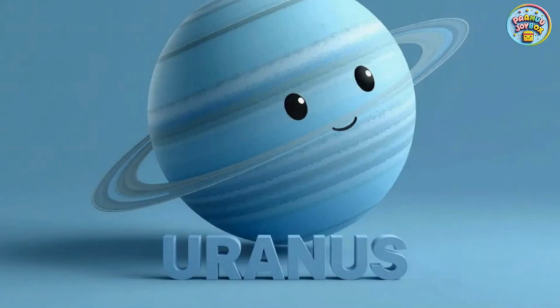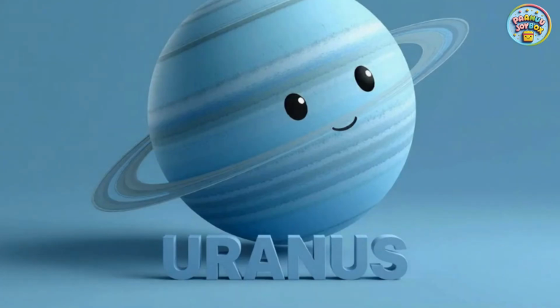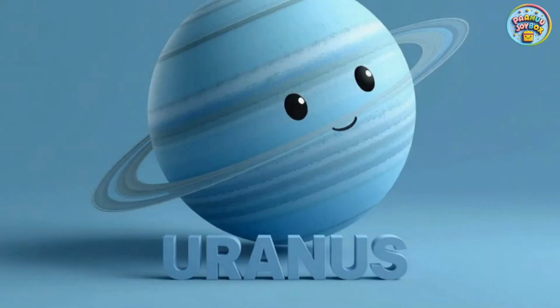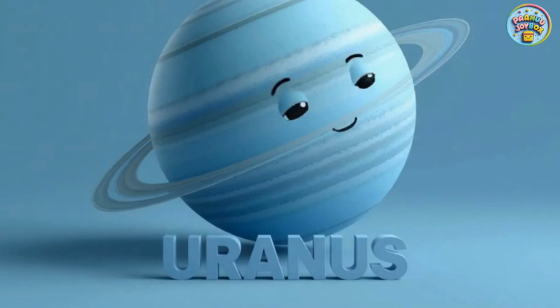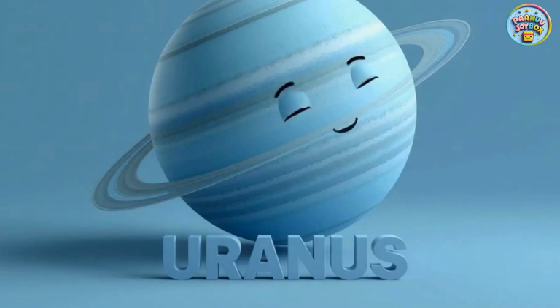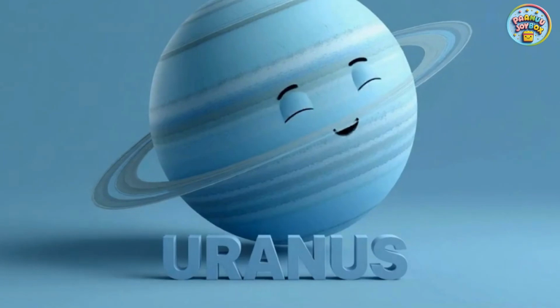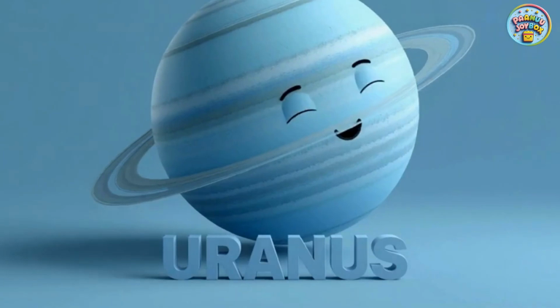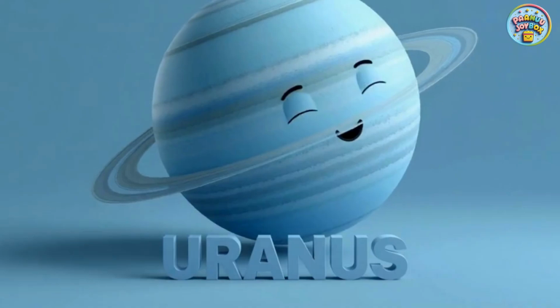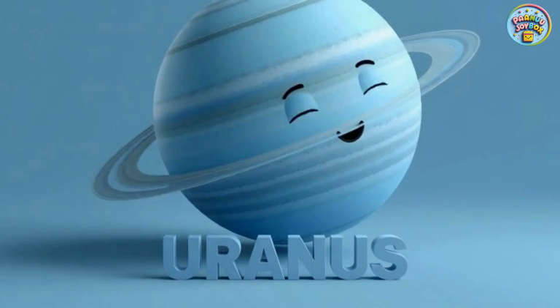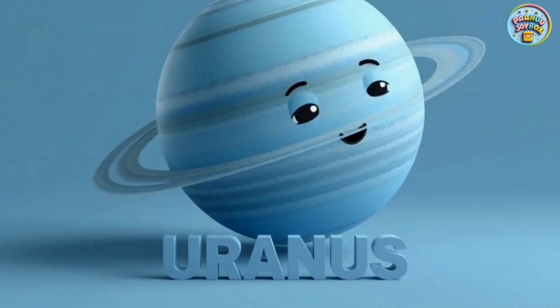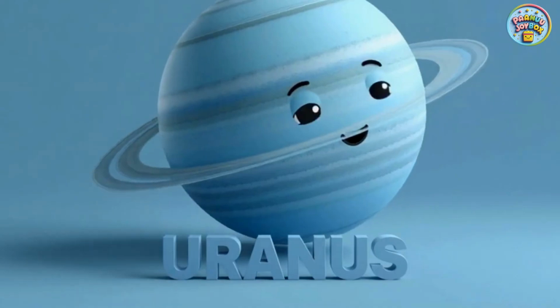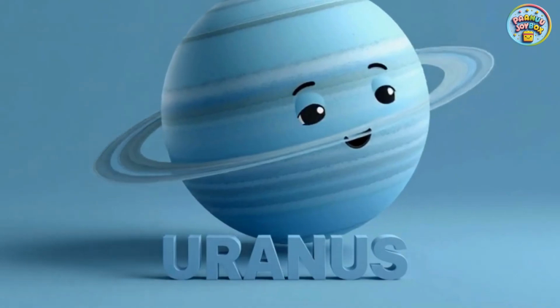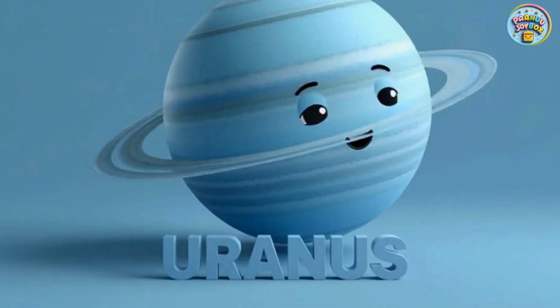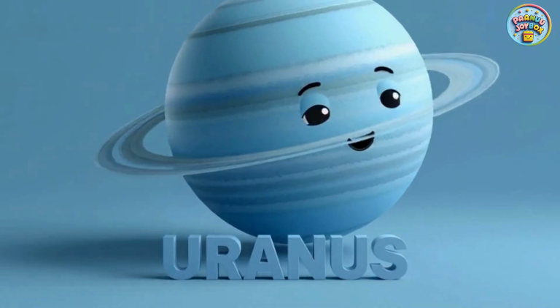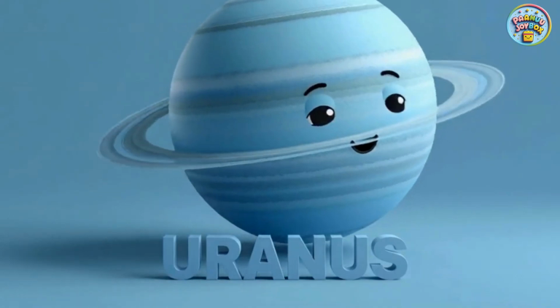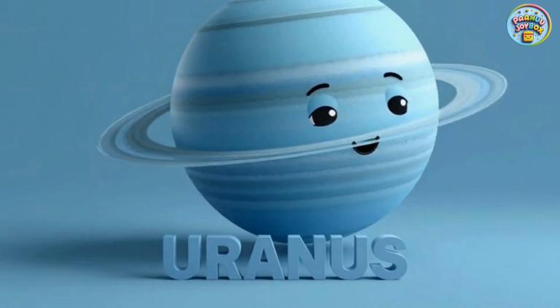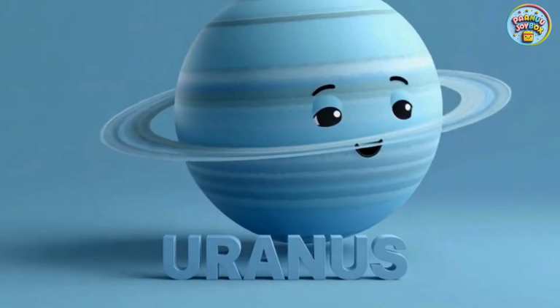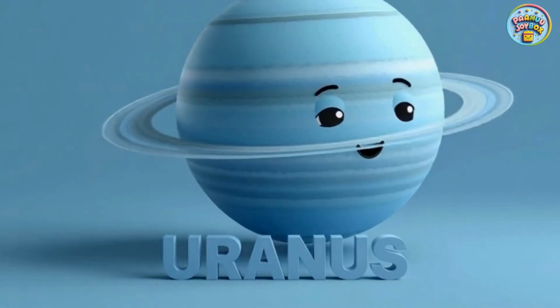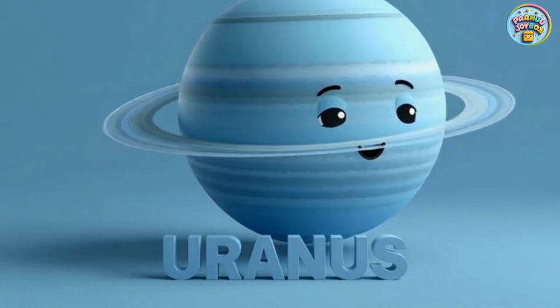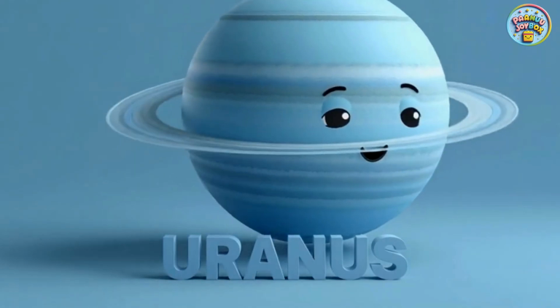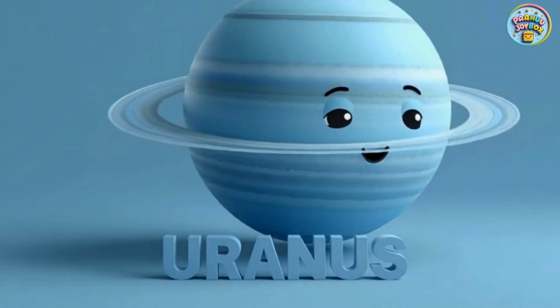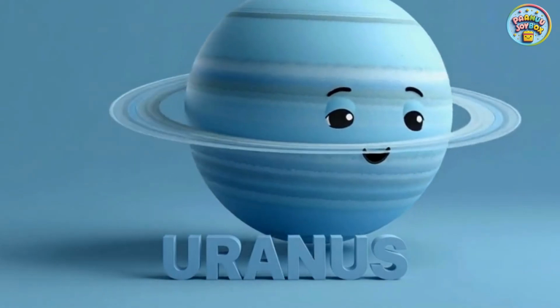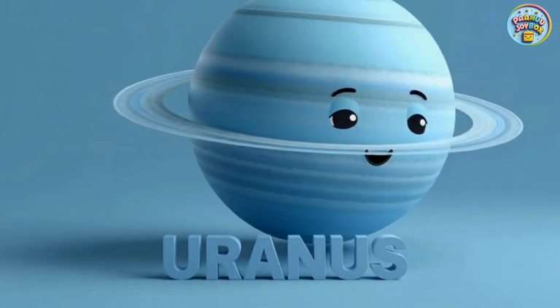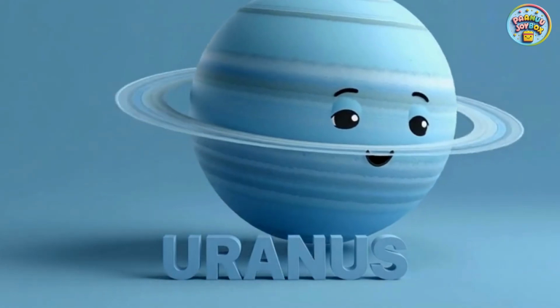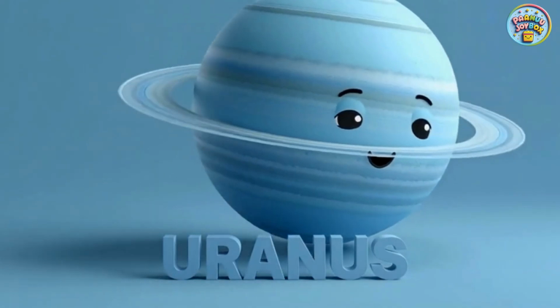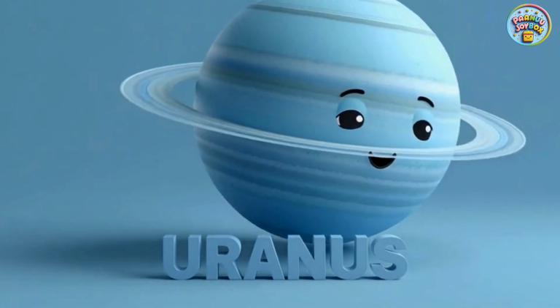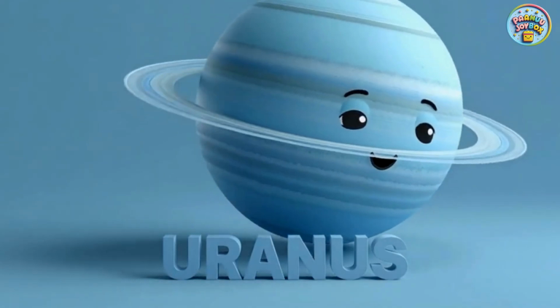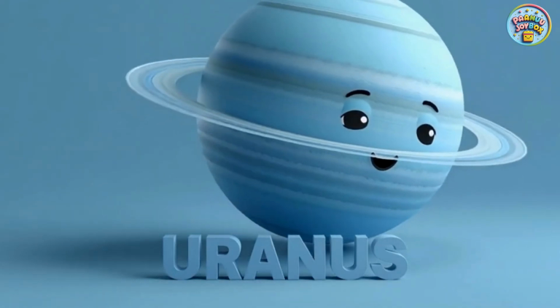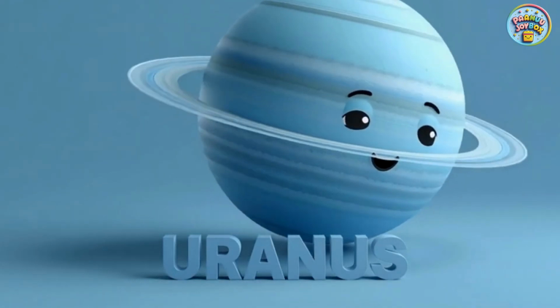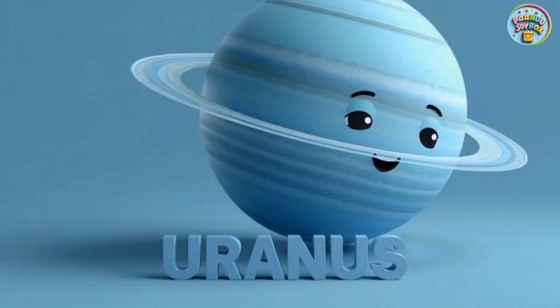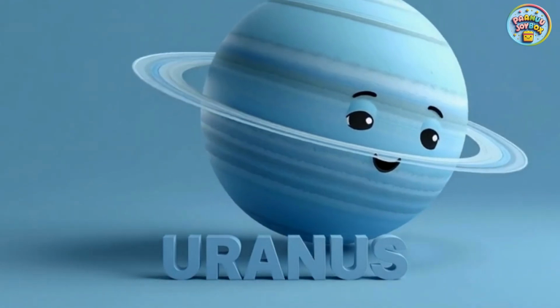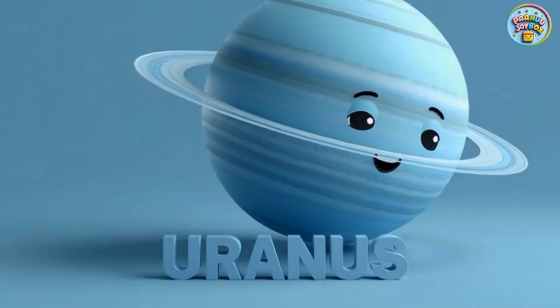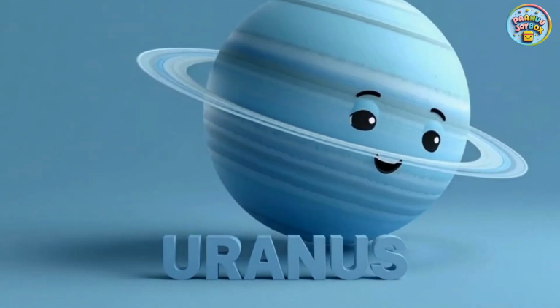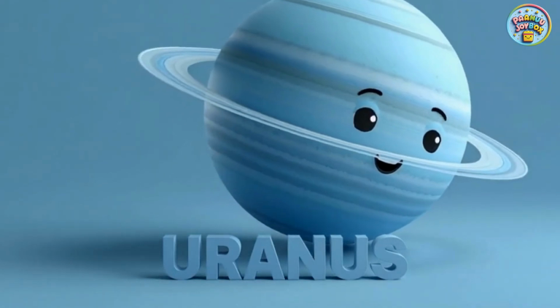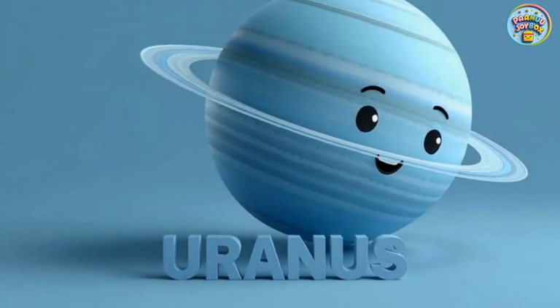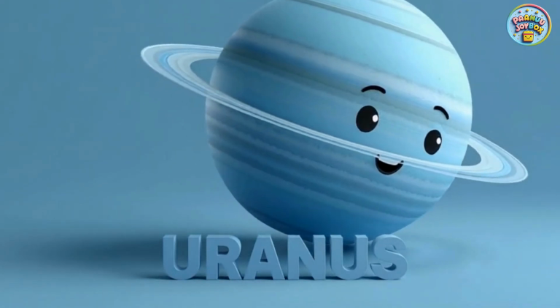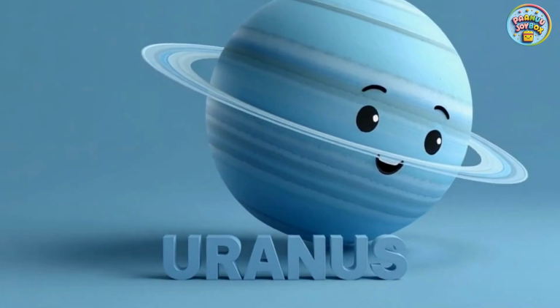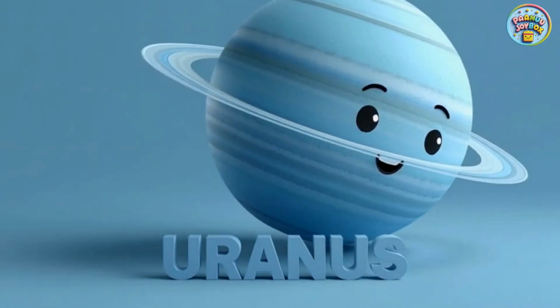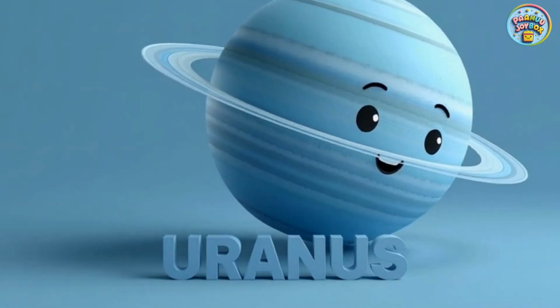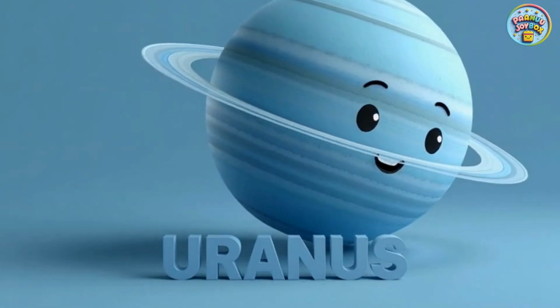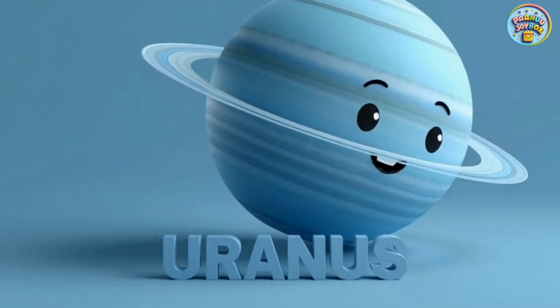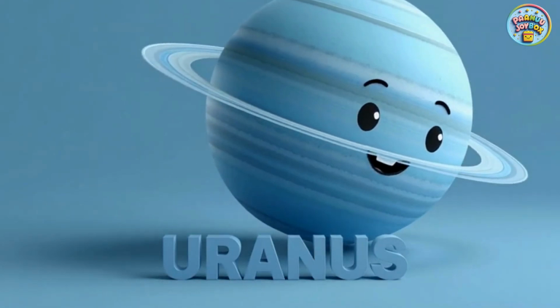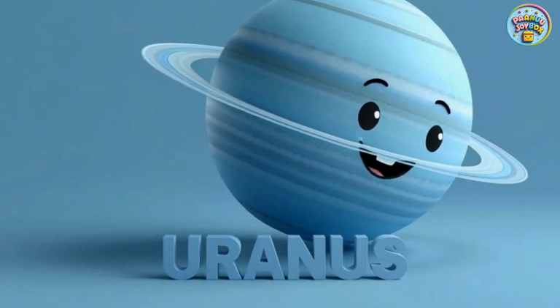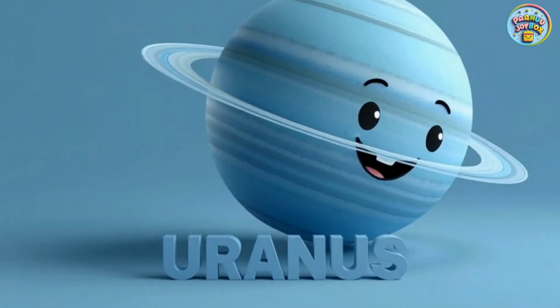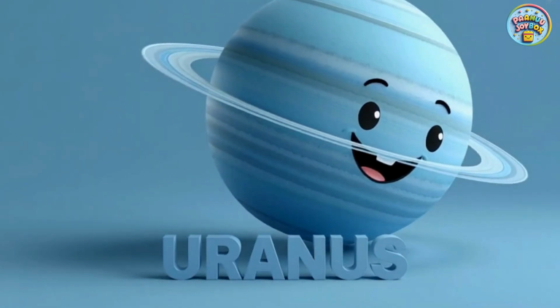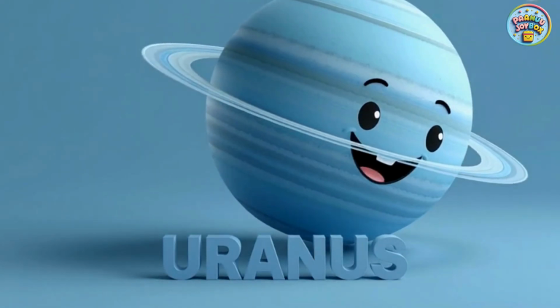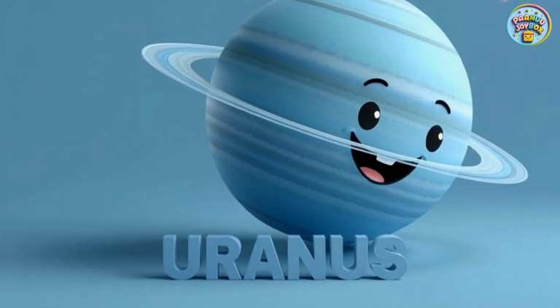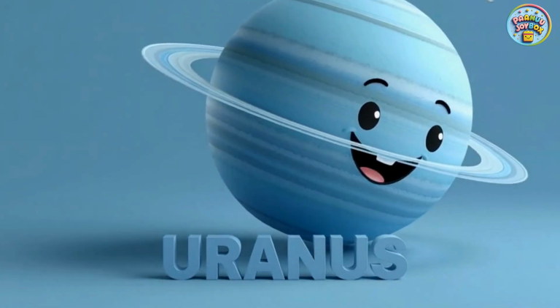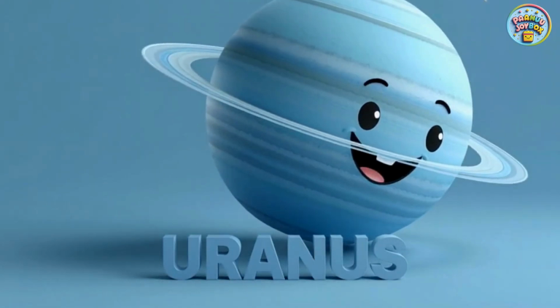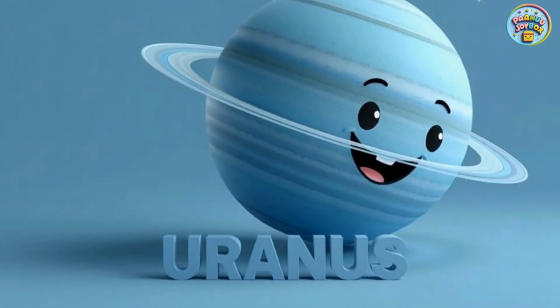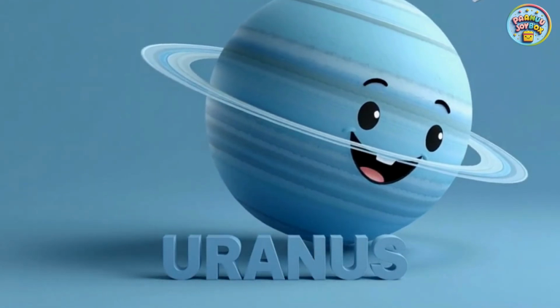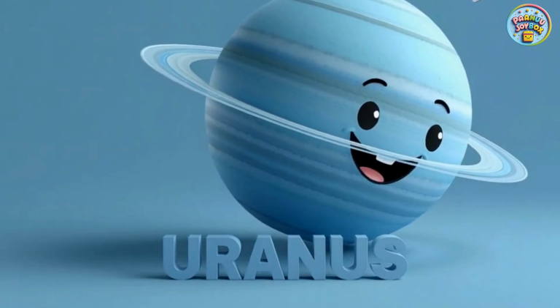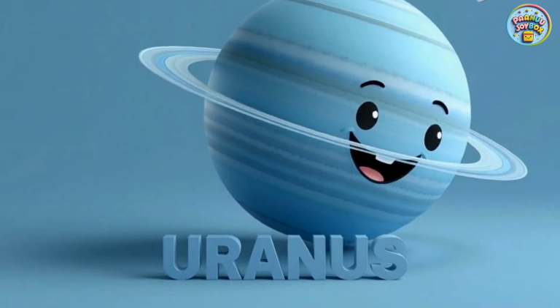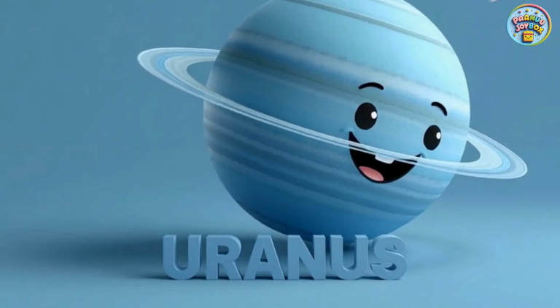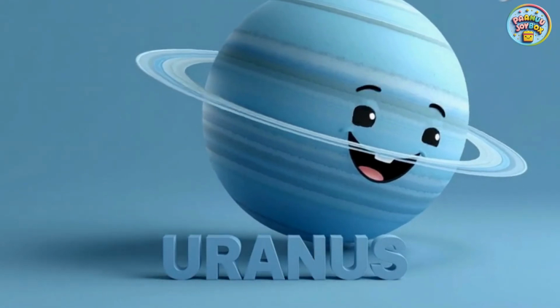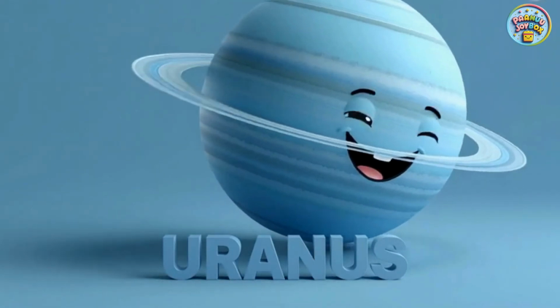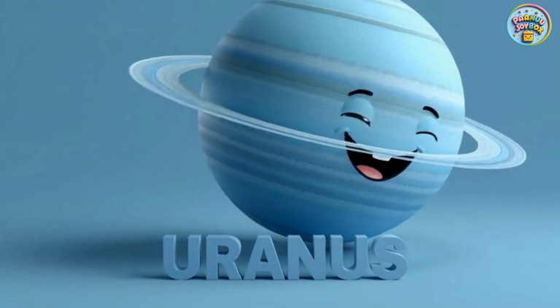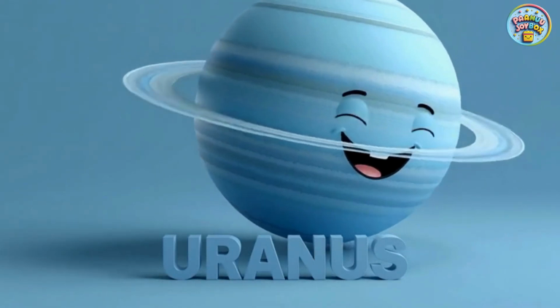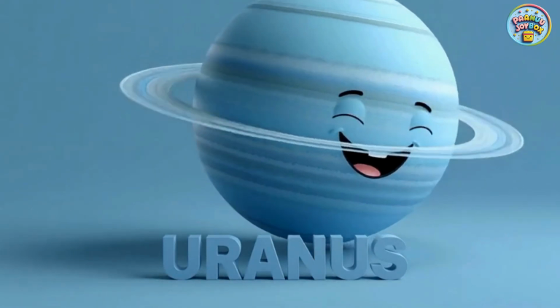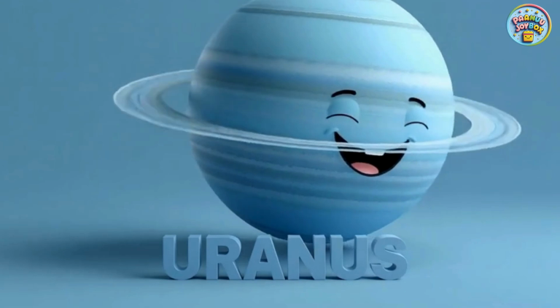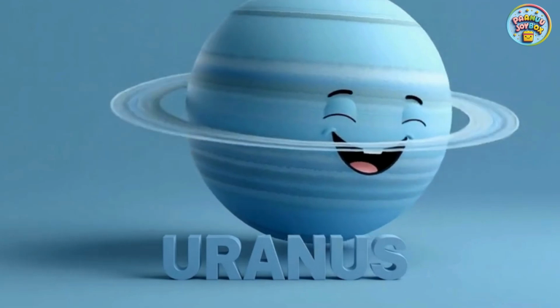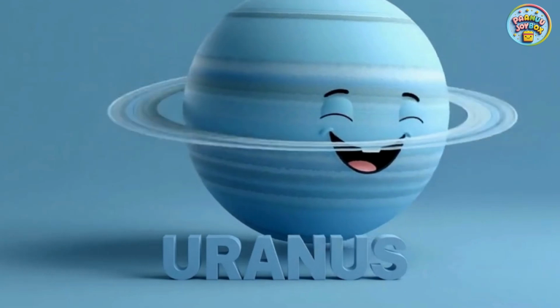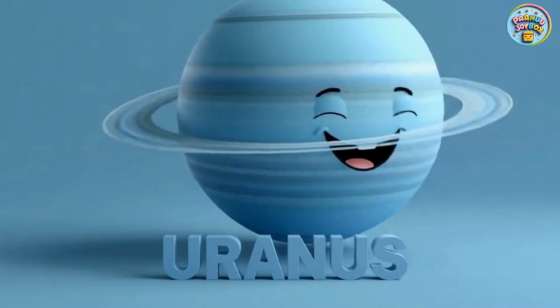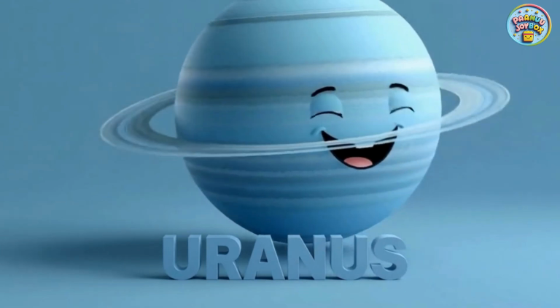This is Uranus. Uranus spins on its side like a rolling ball. It is a cold and windy planet.